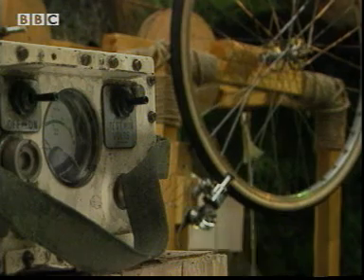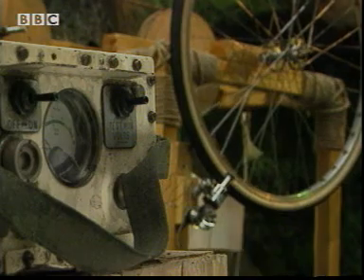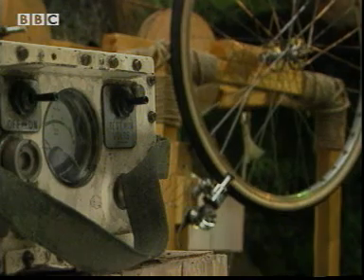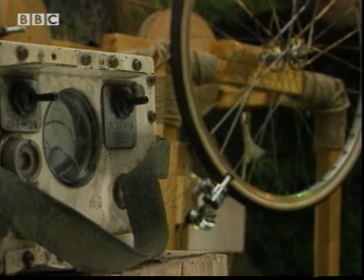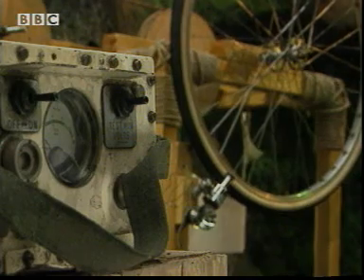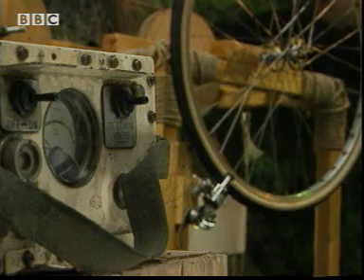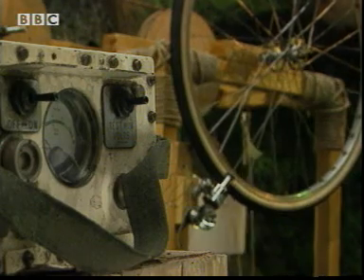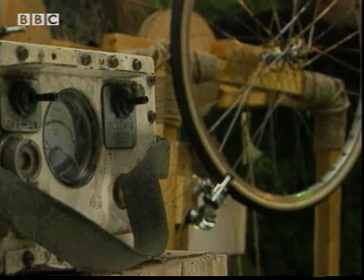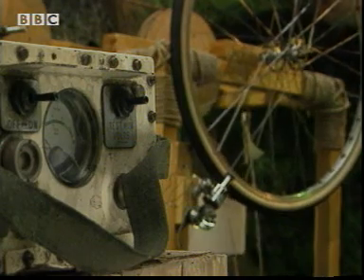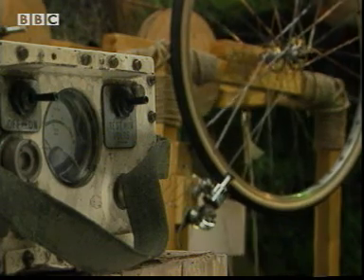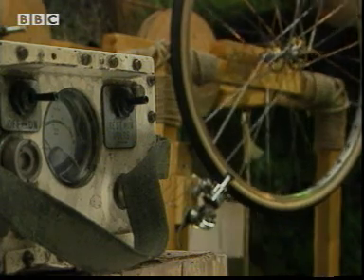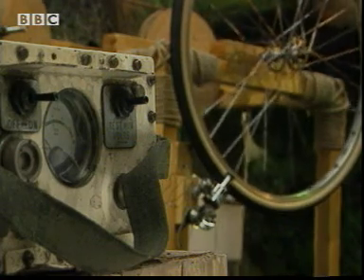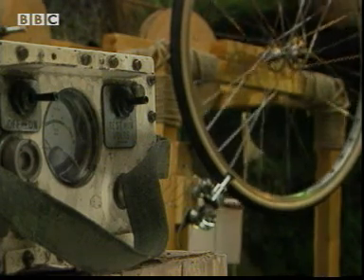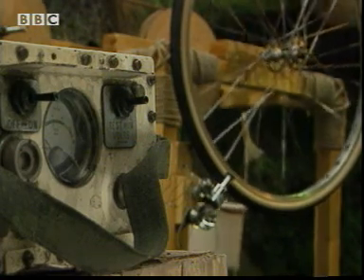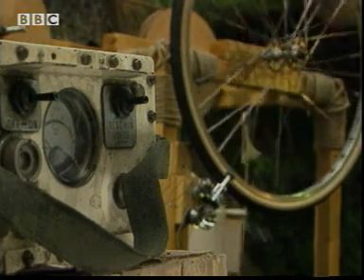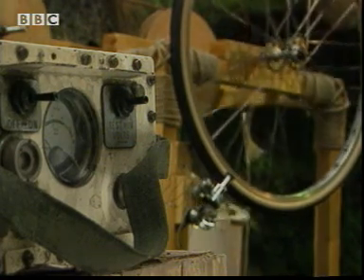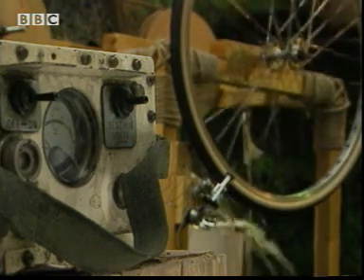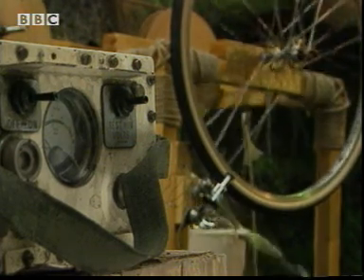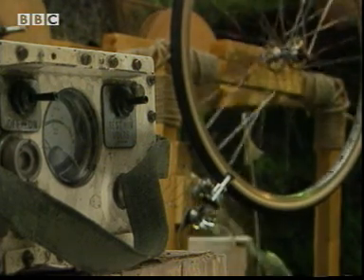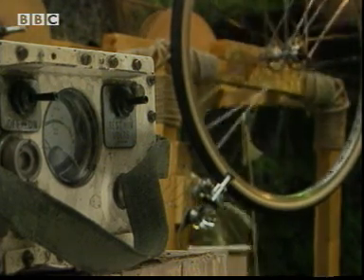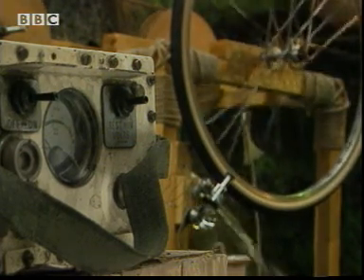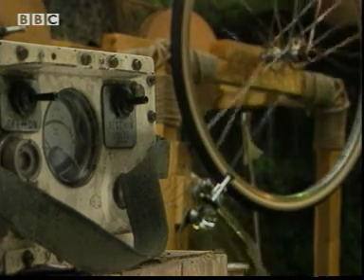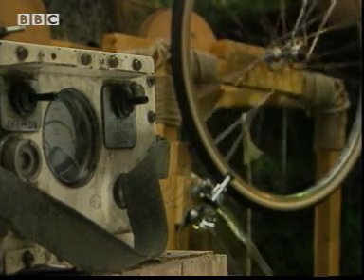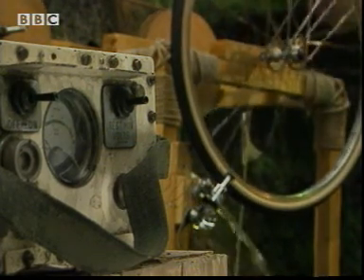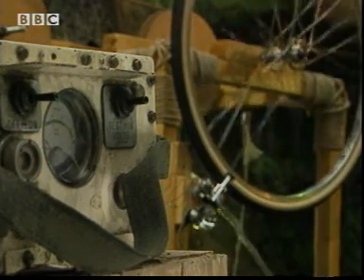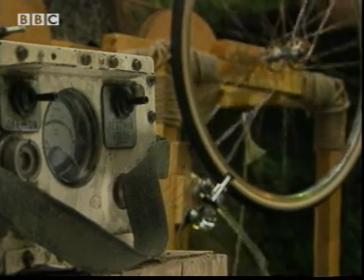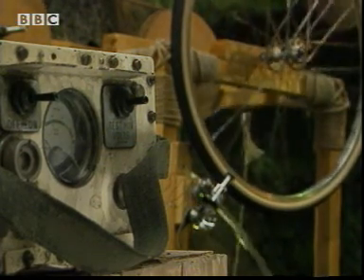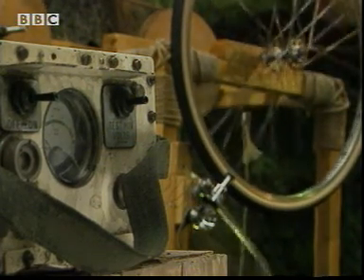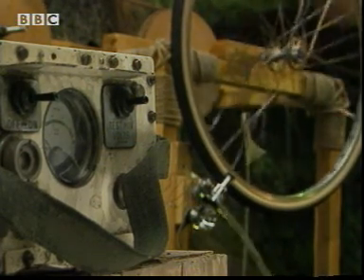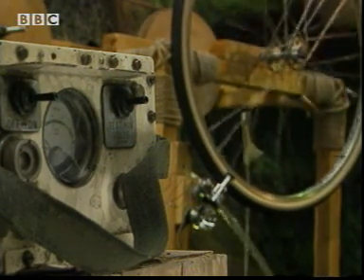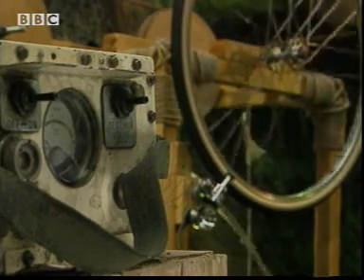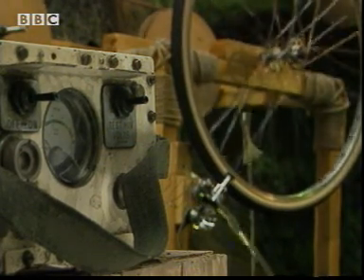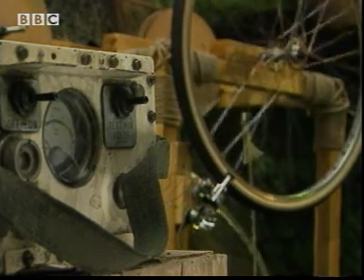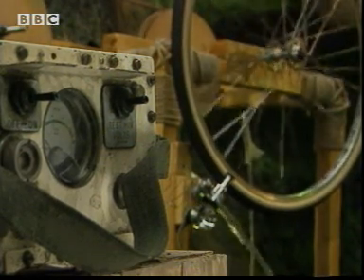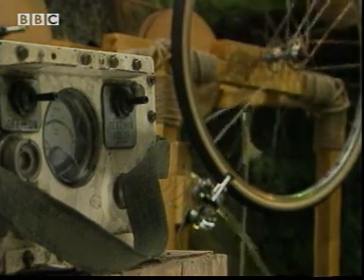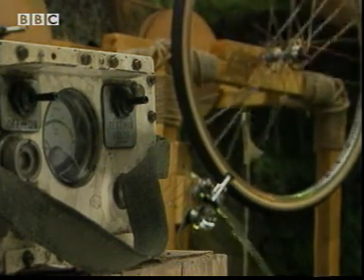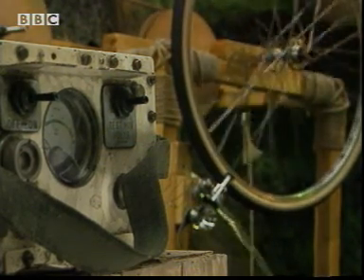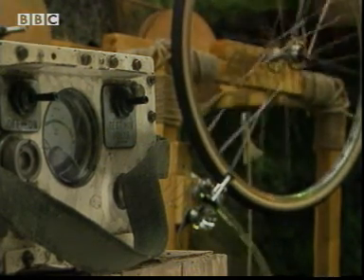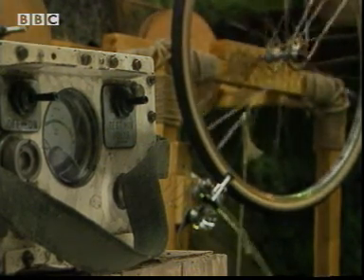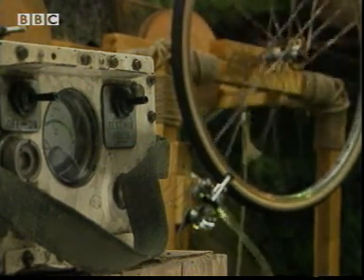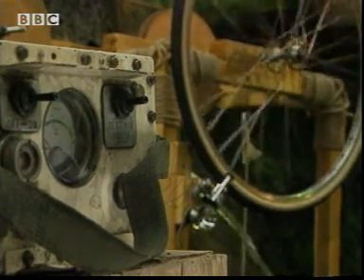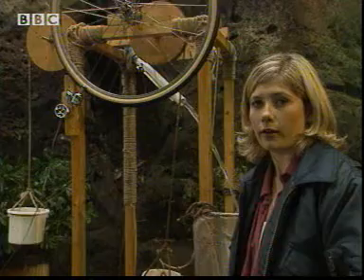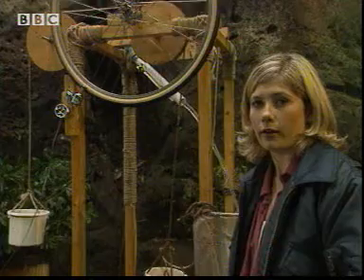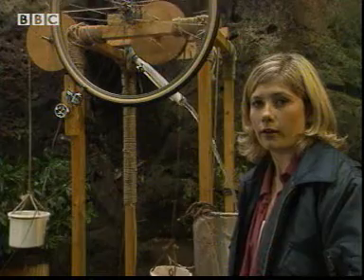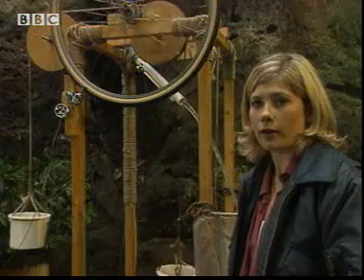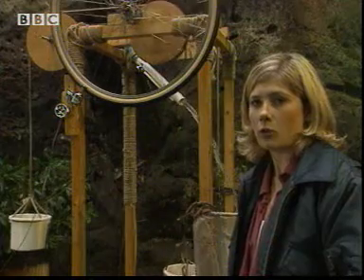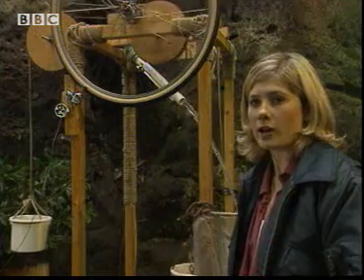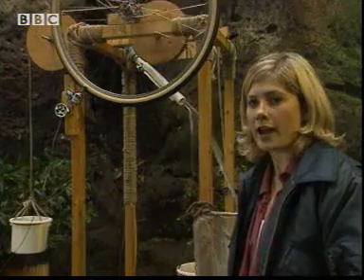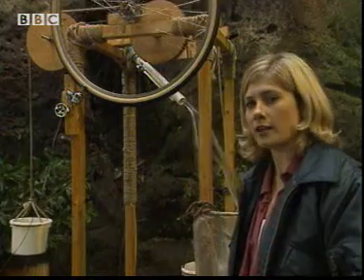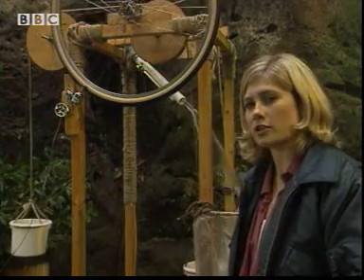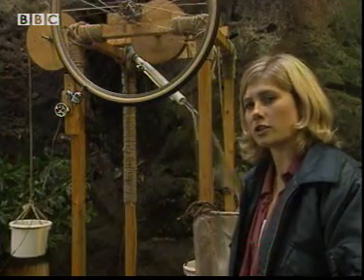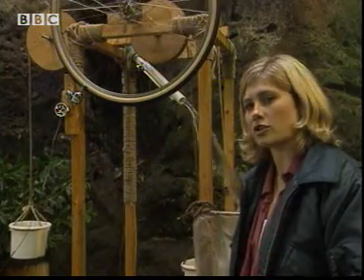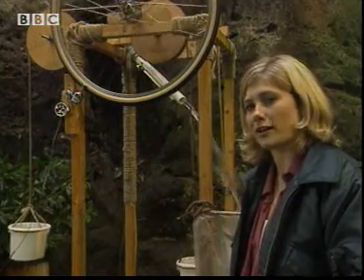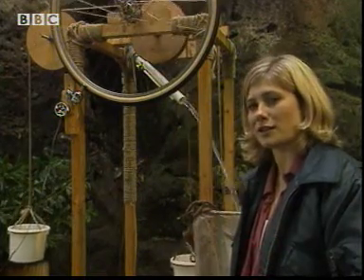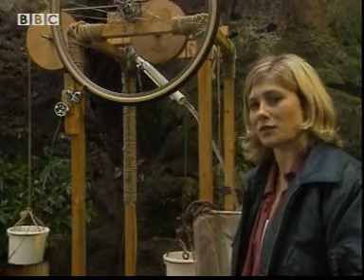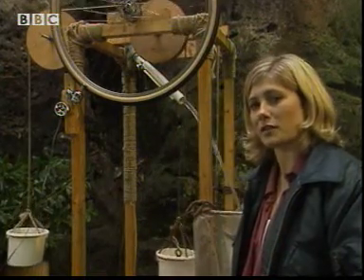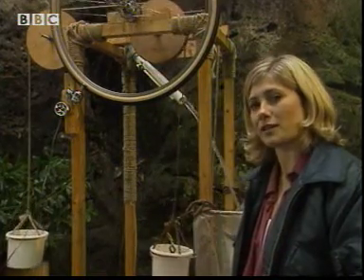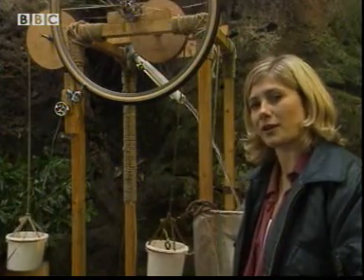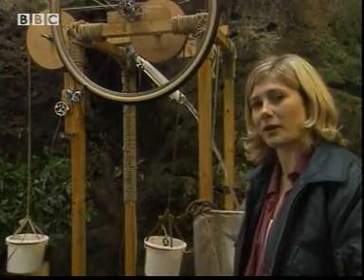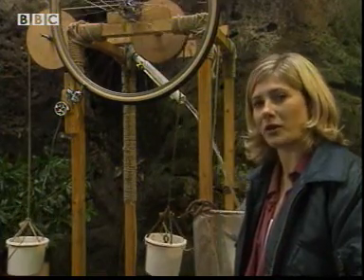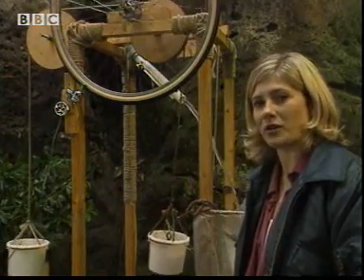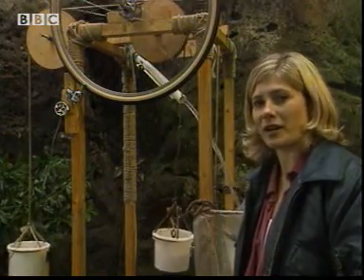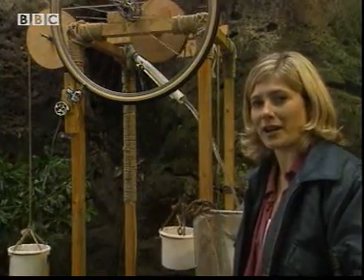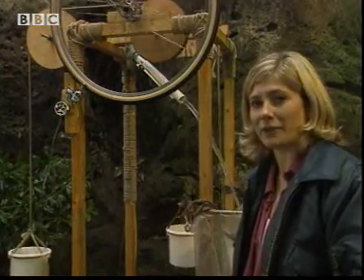This is the radio from the plane. I've built a machine to try and make it work. Now what energy transfers are going on here?